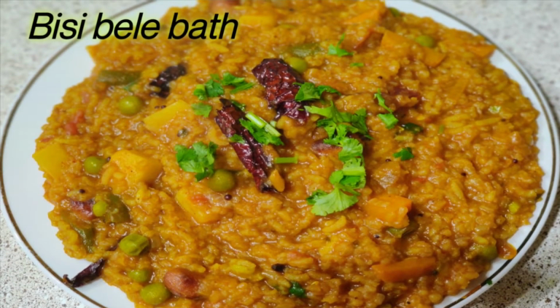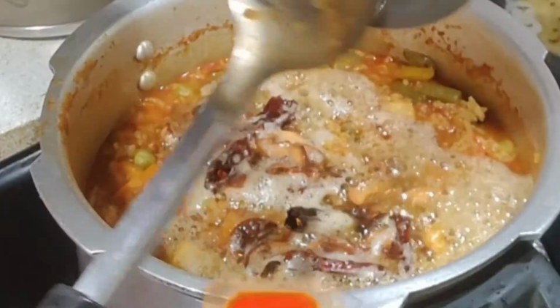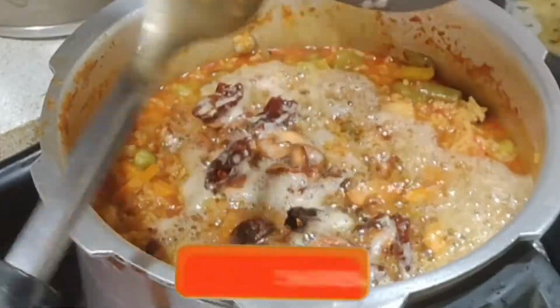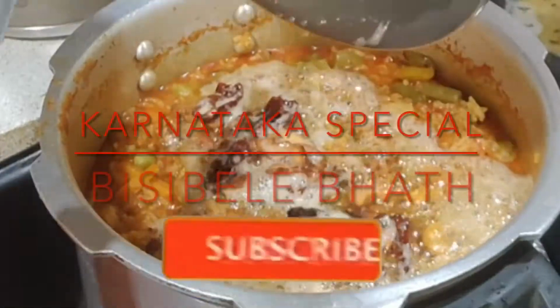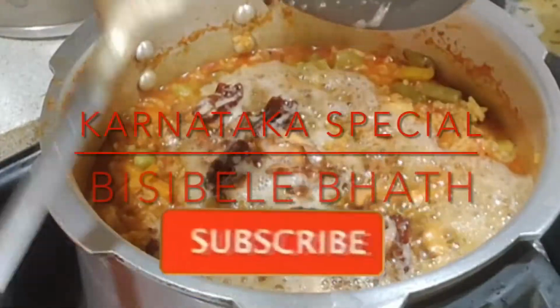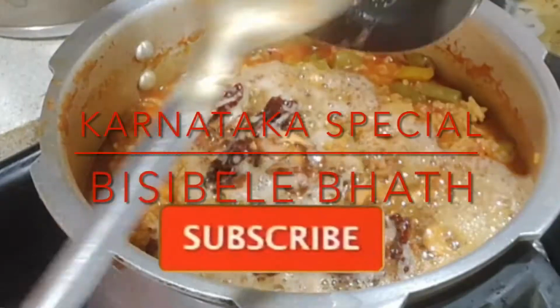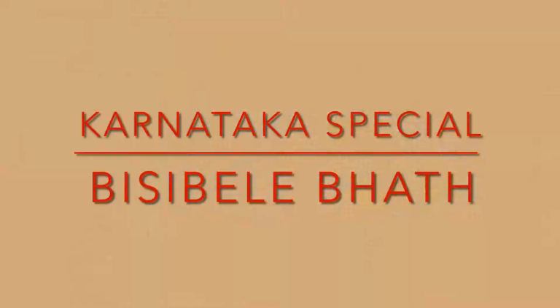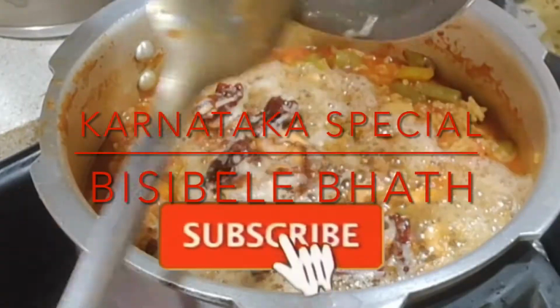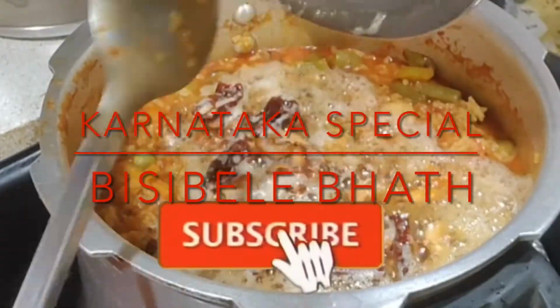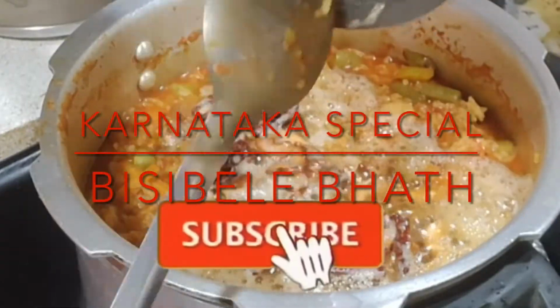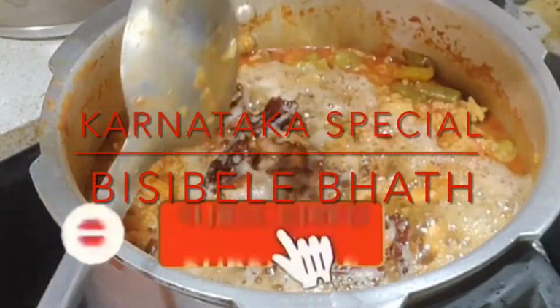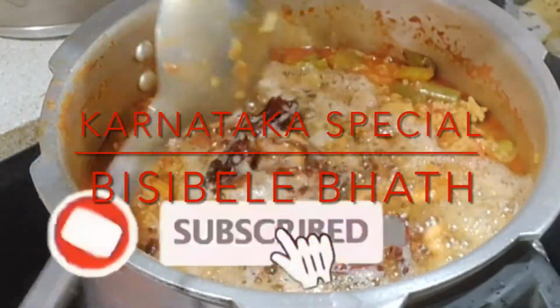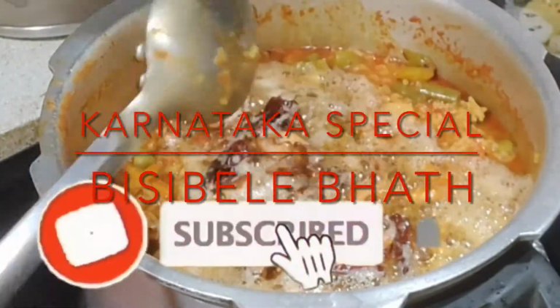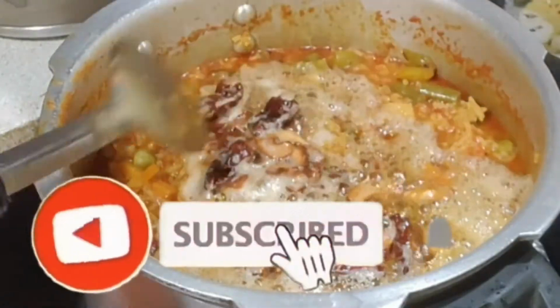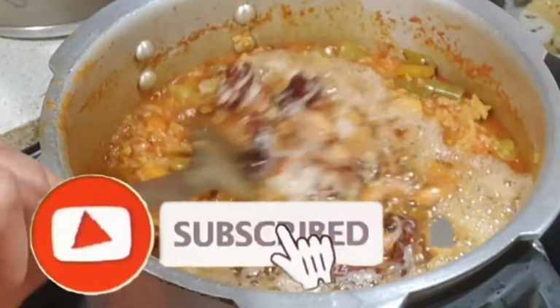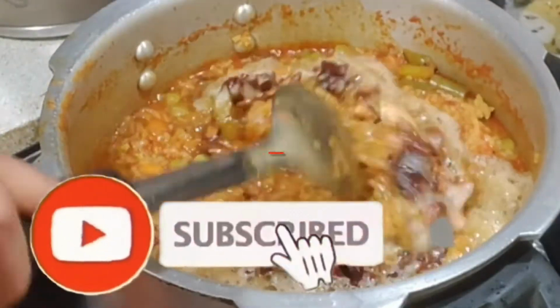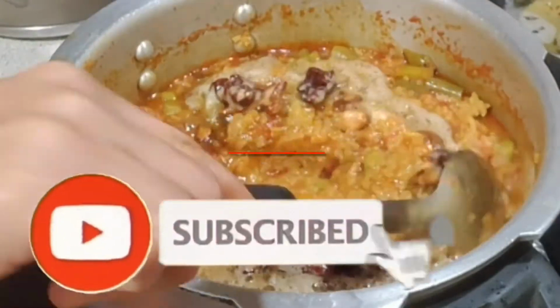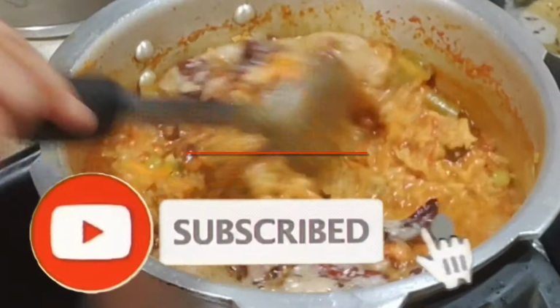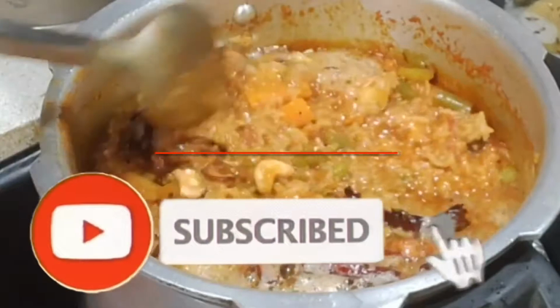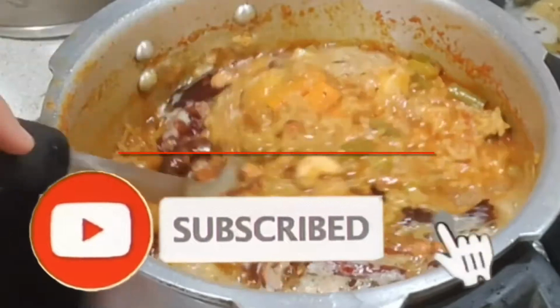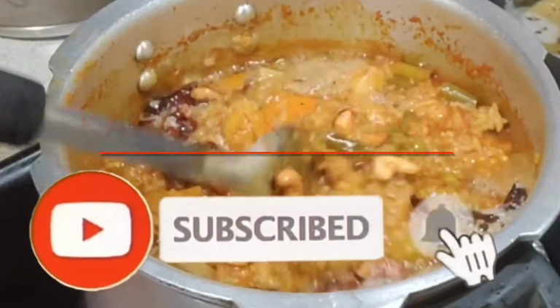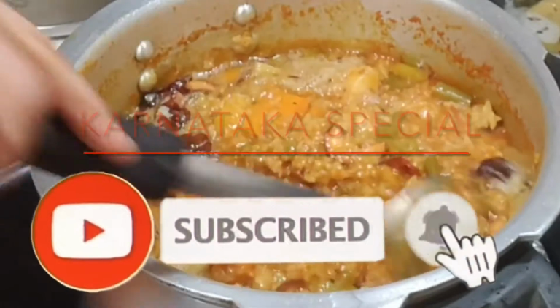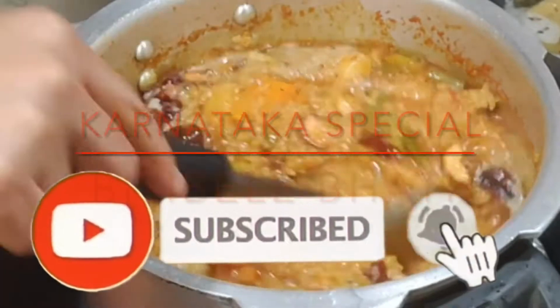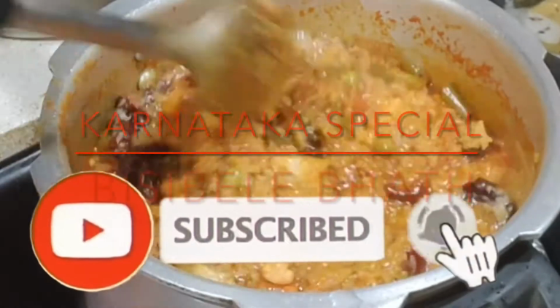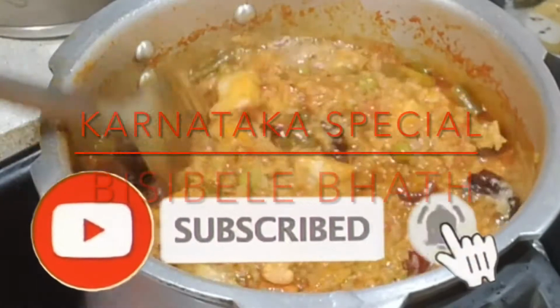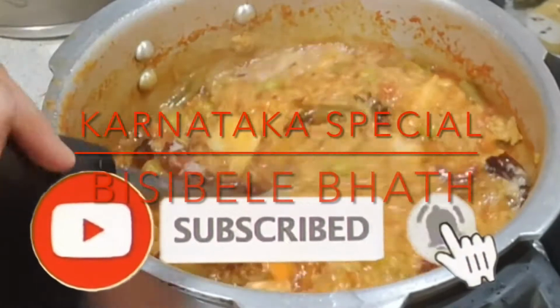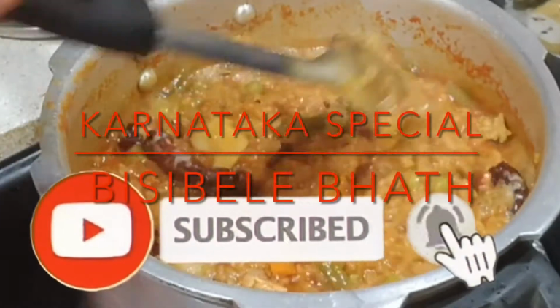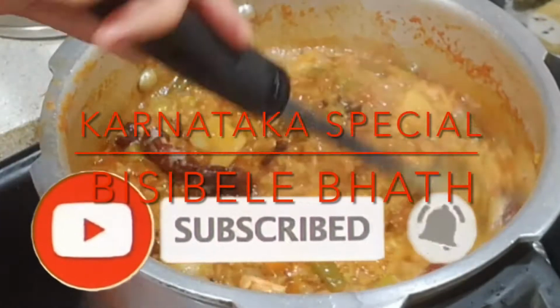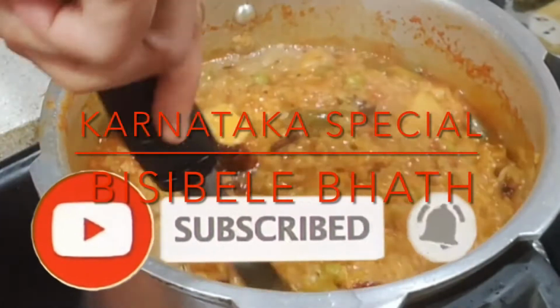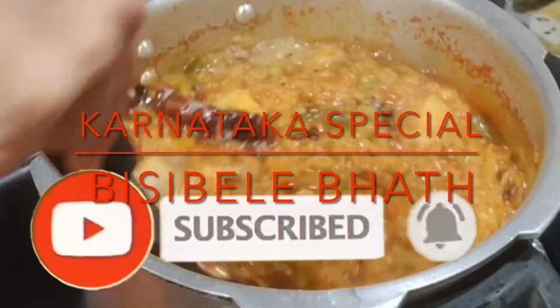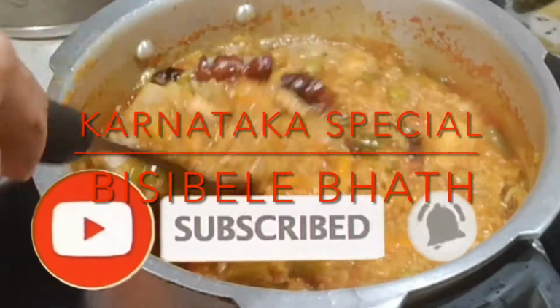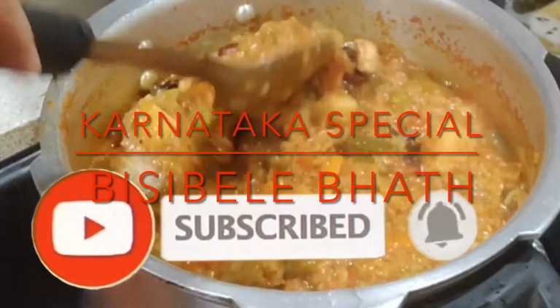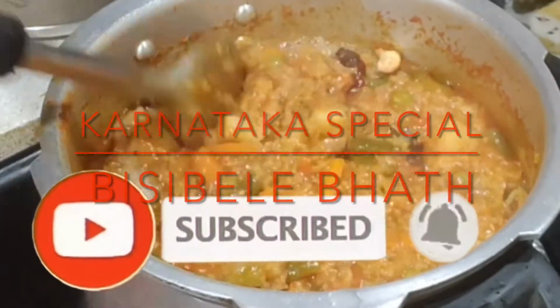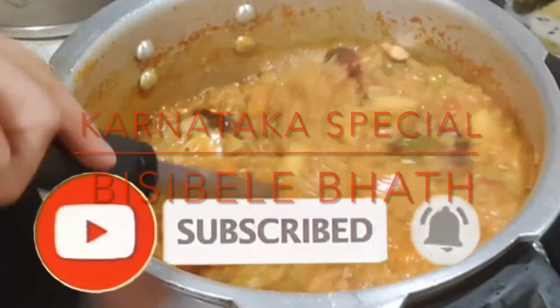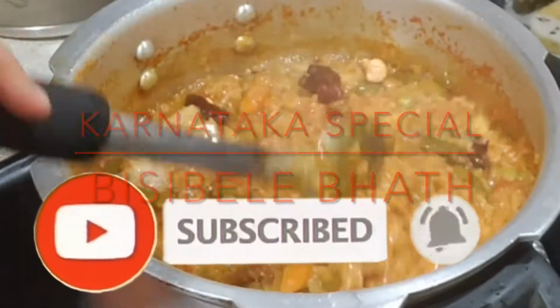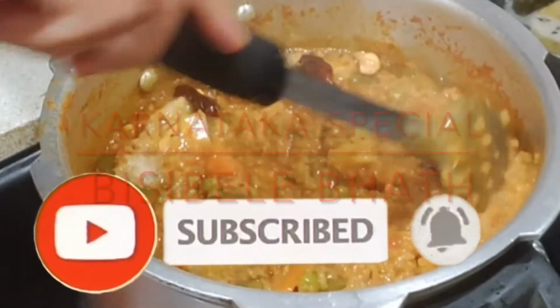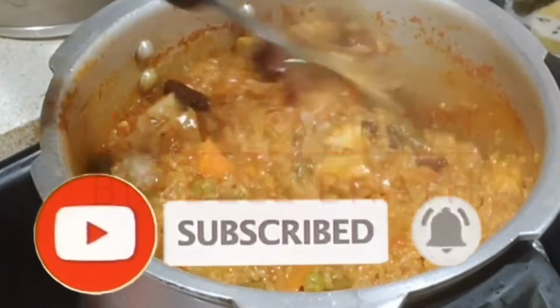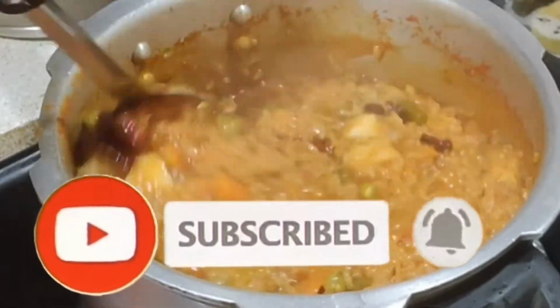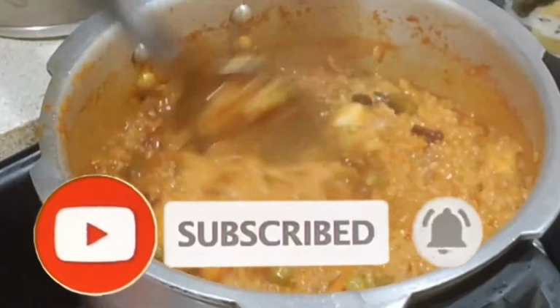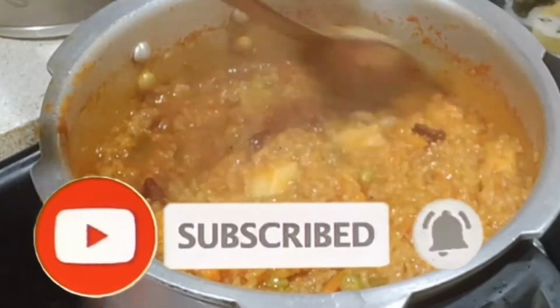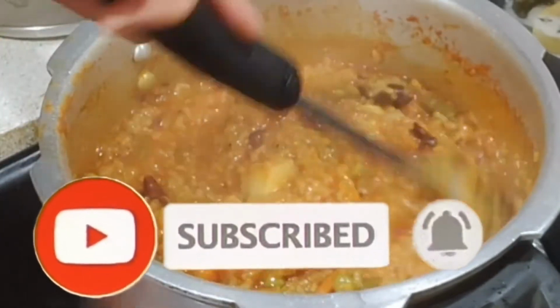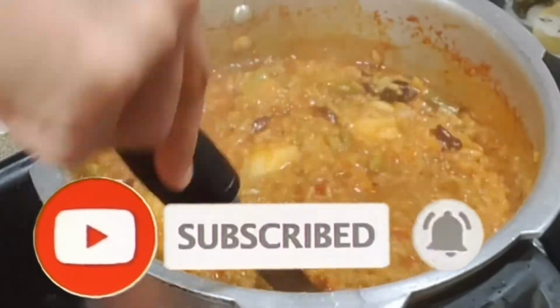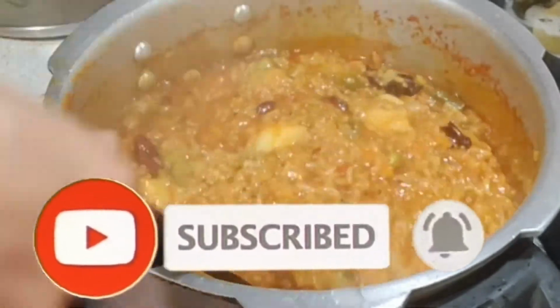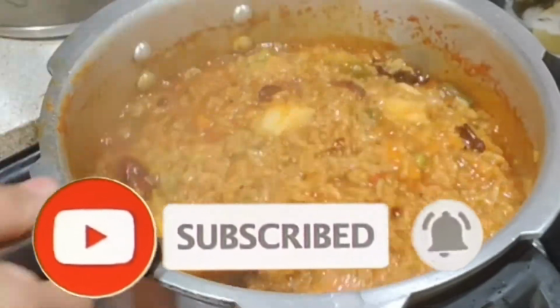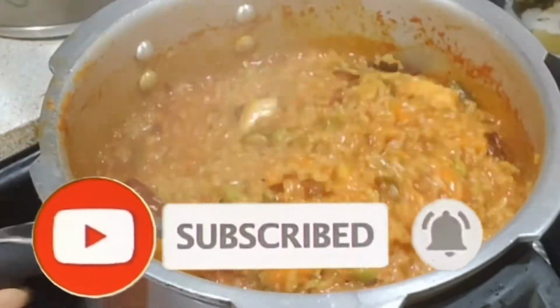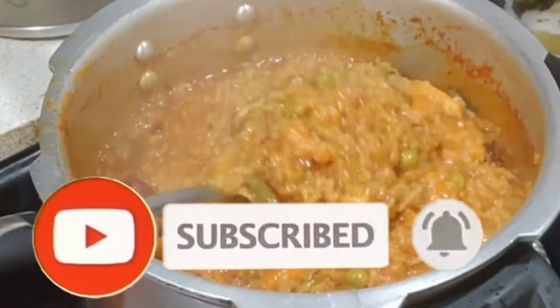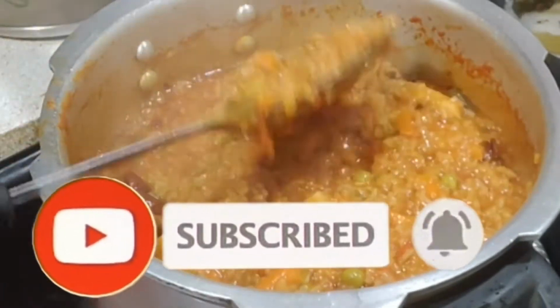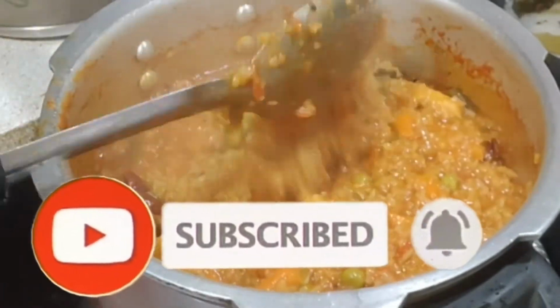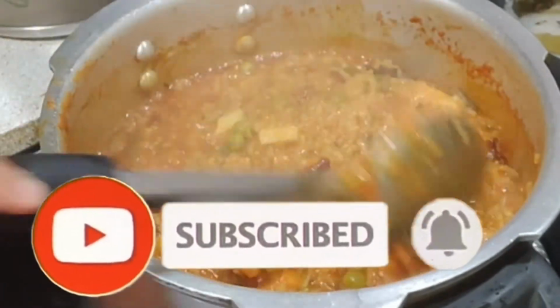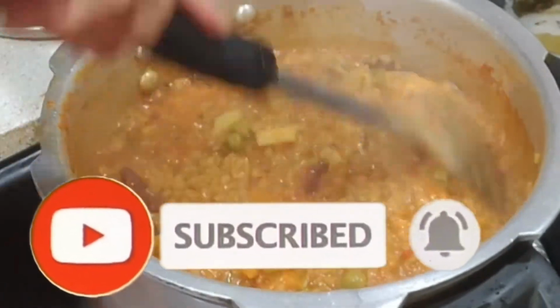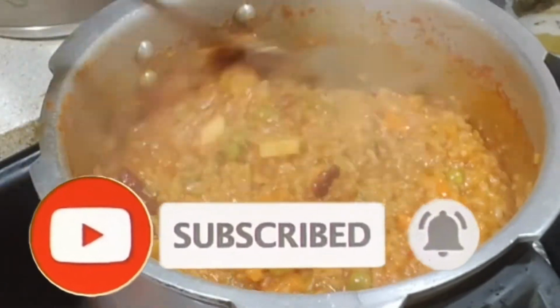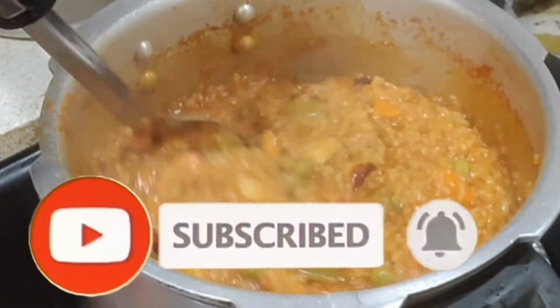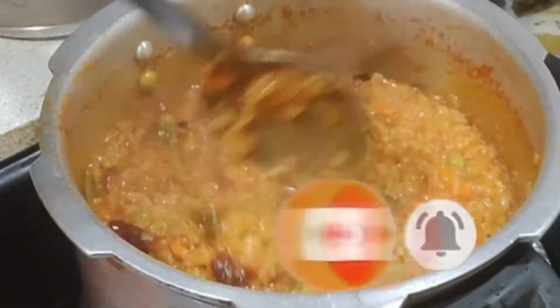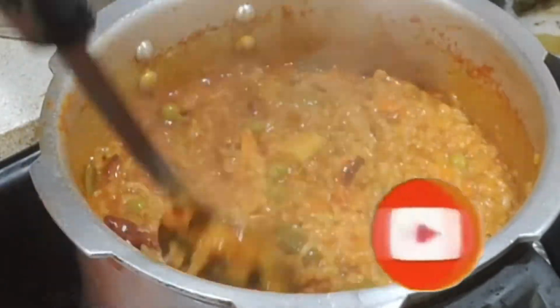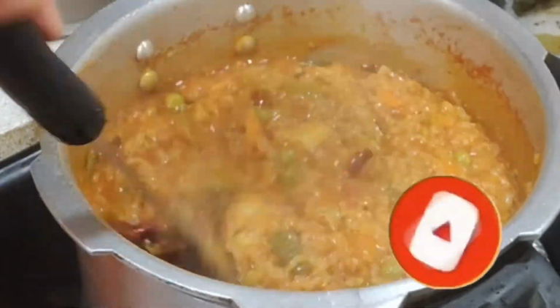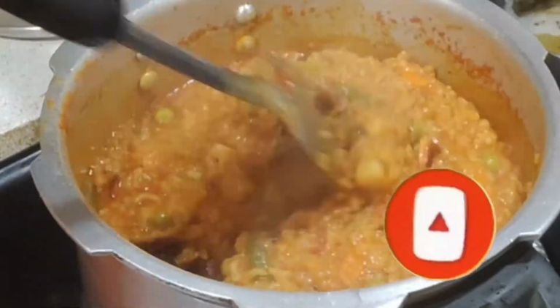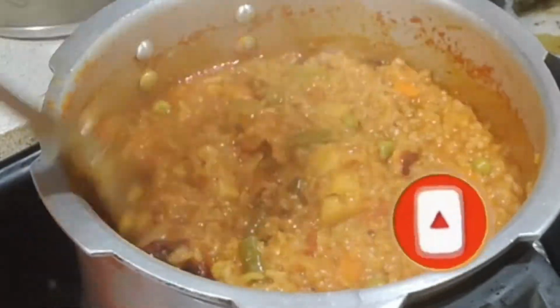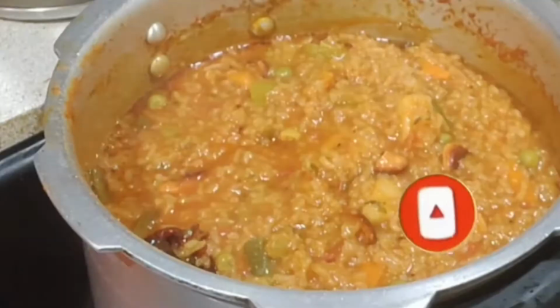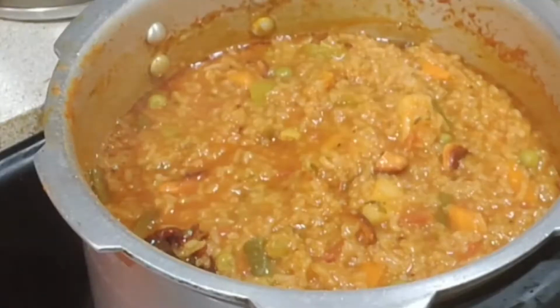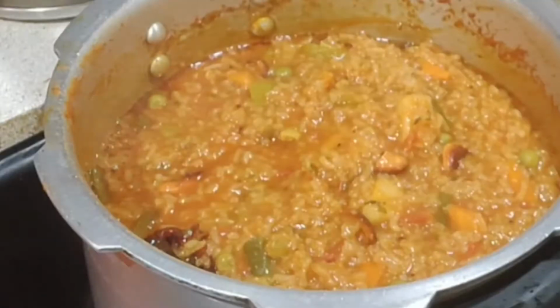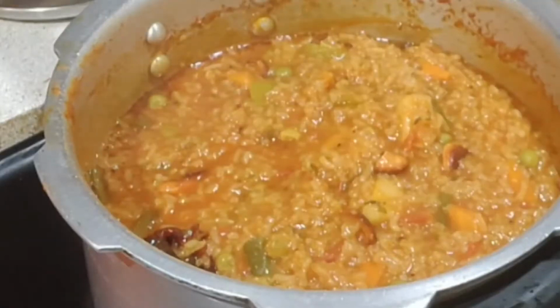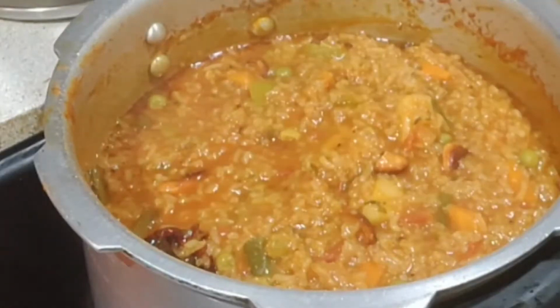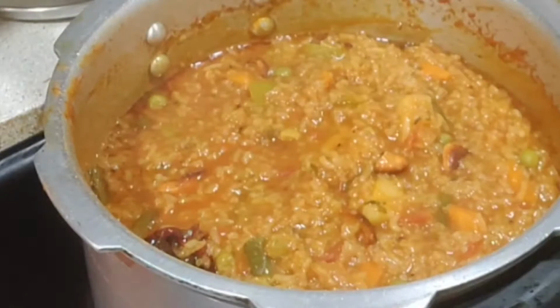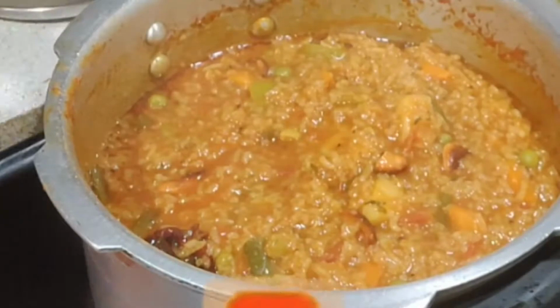Let's start with the Indian food recipe. We will review a special recipe for you.